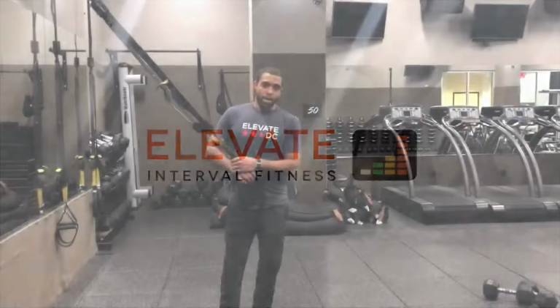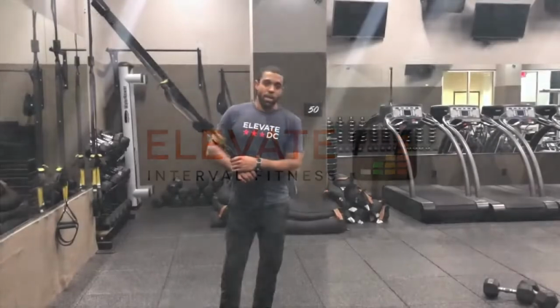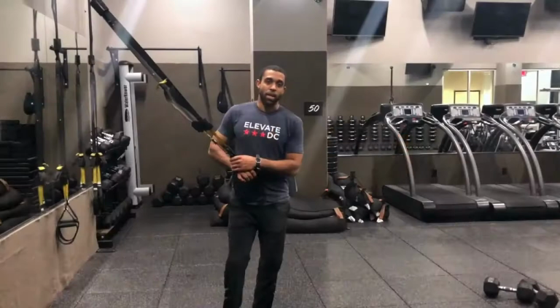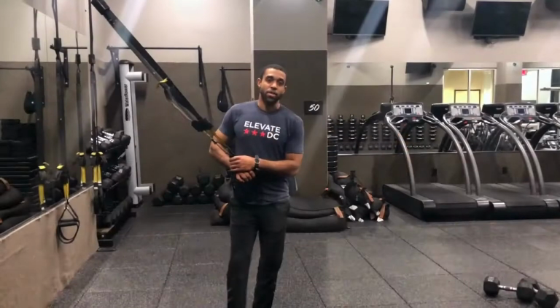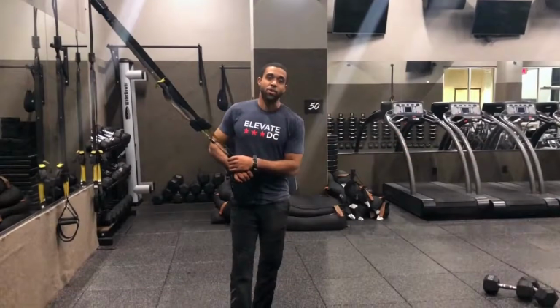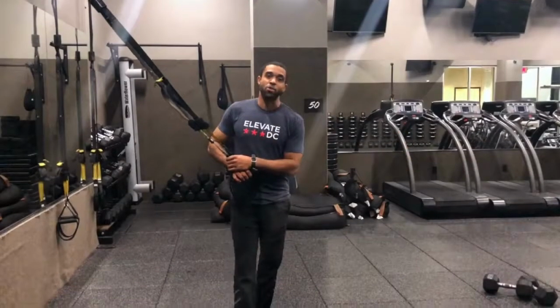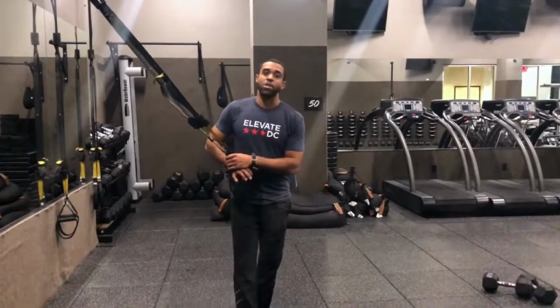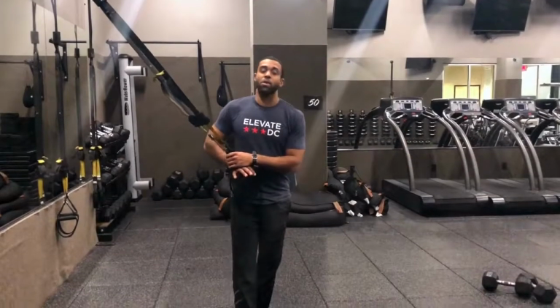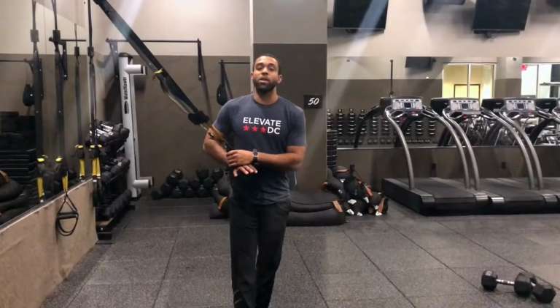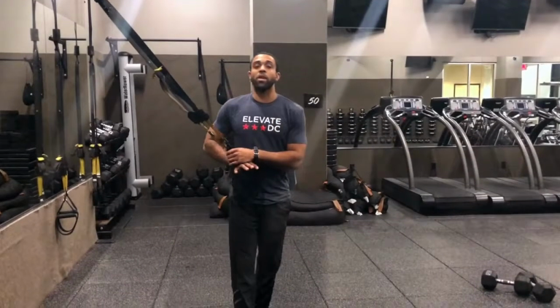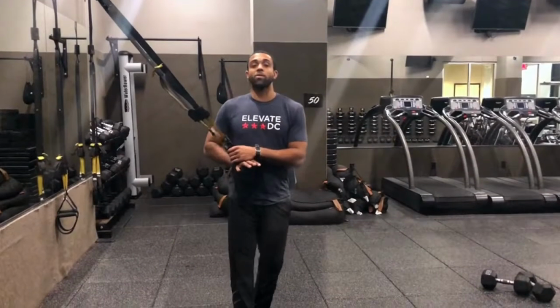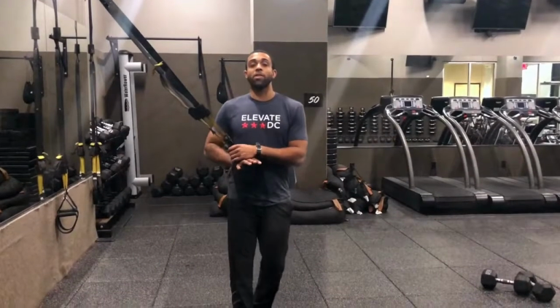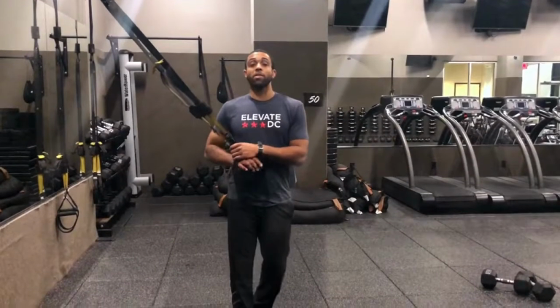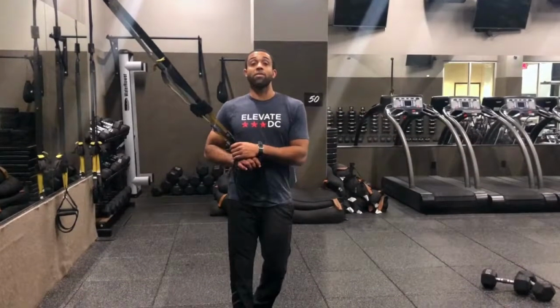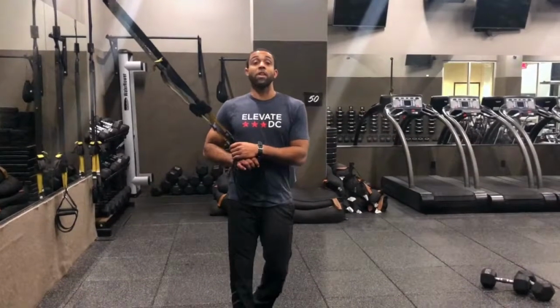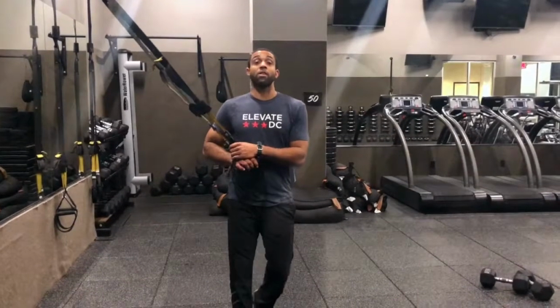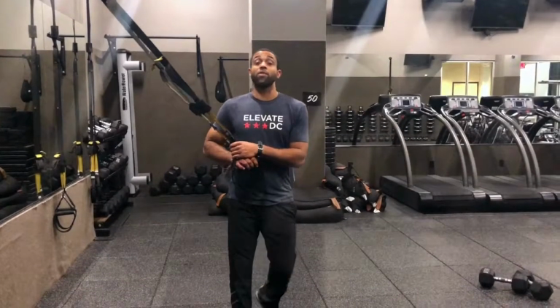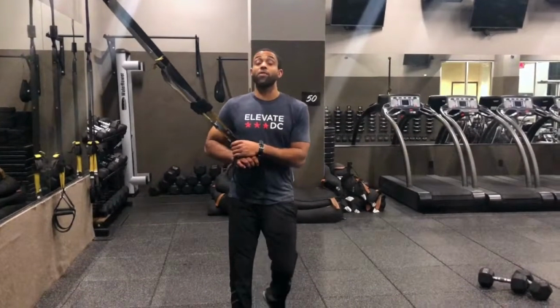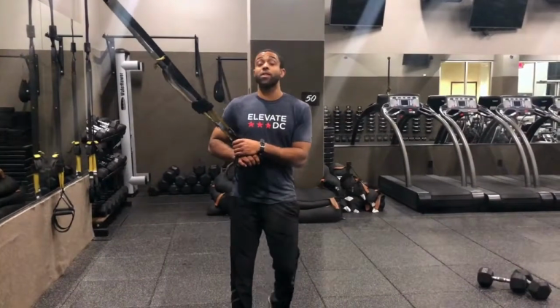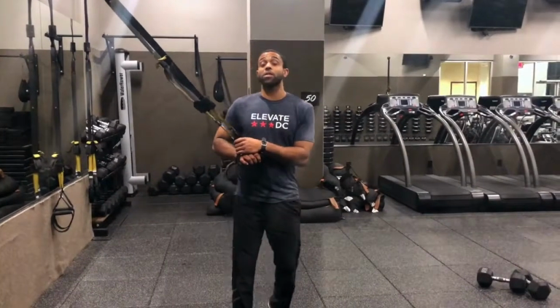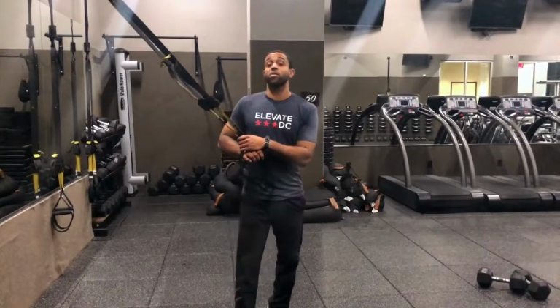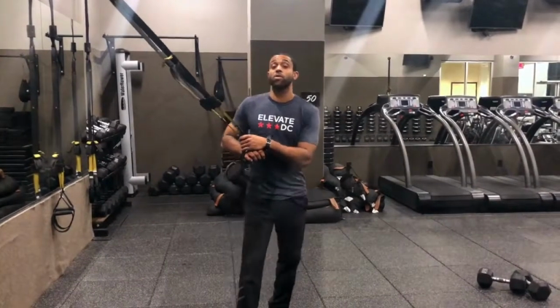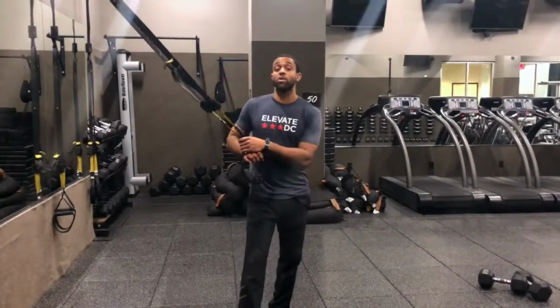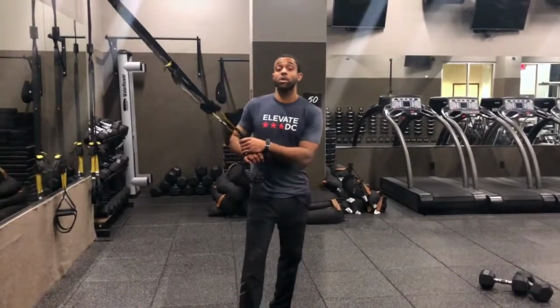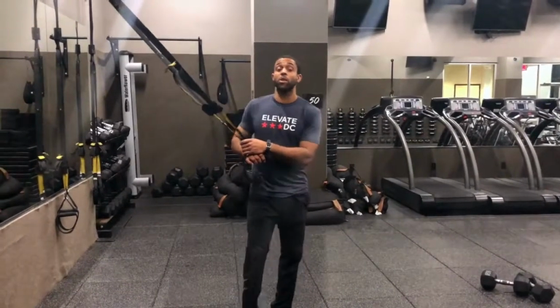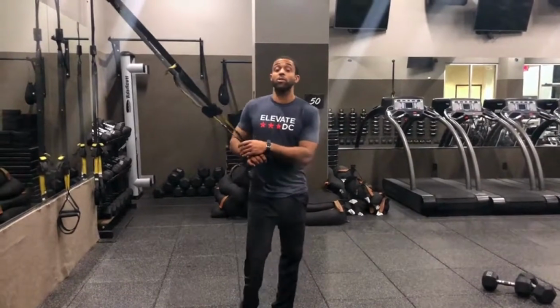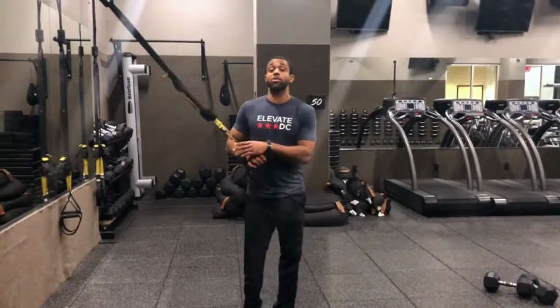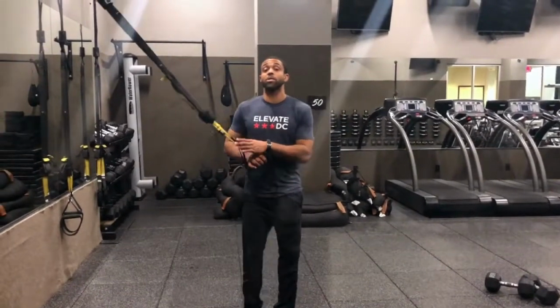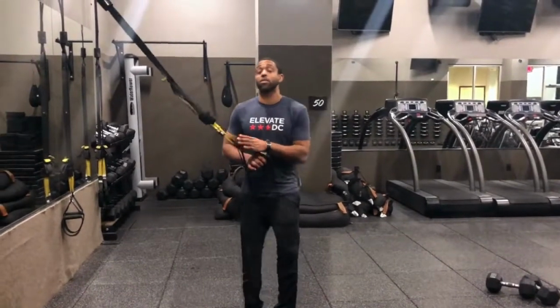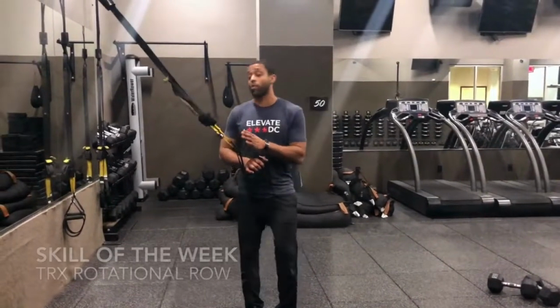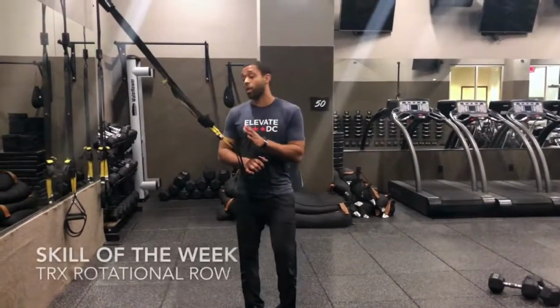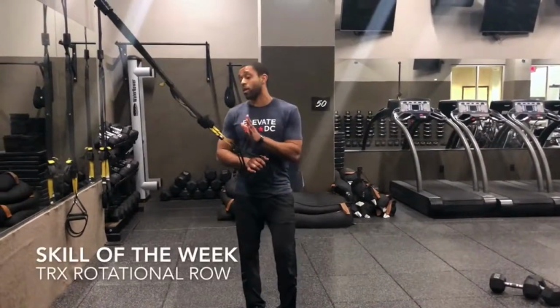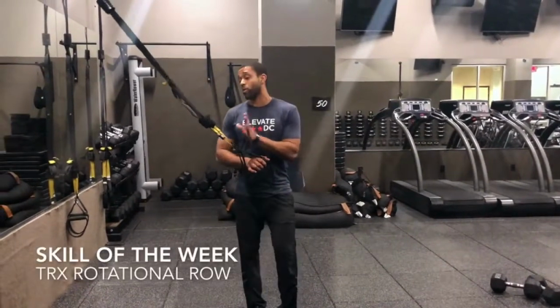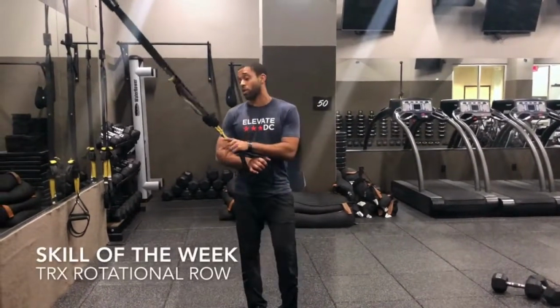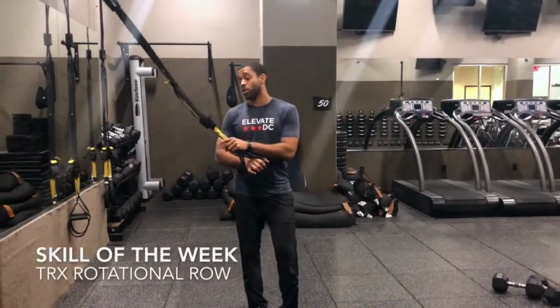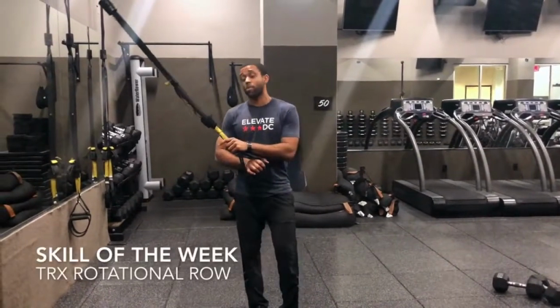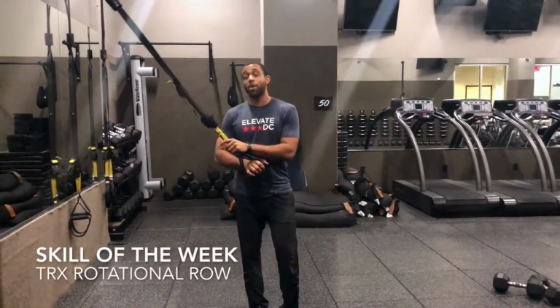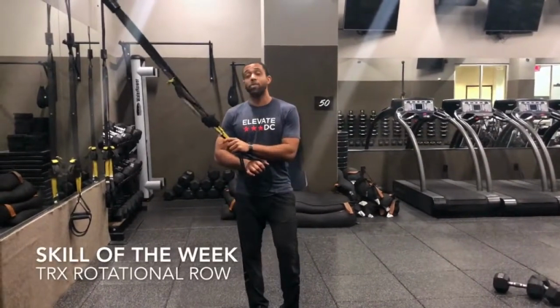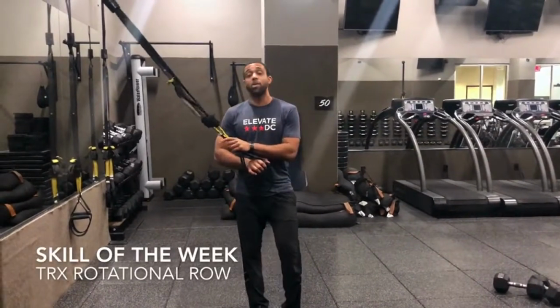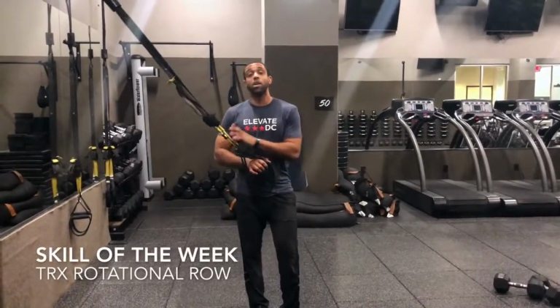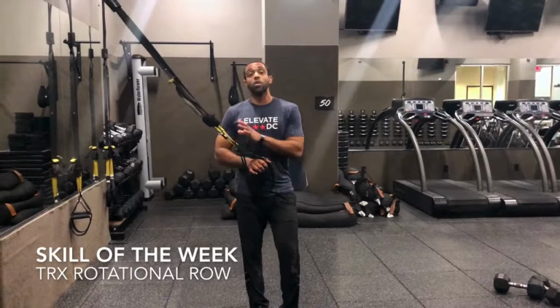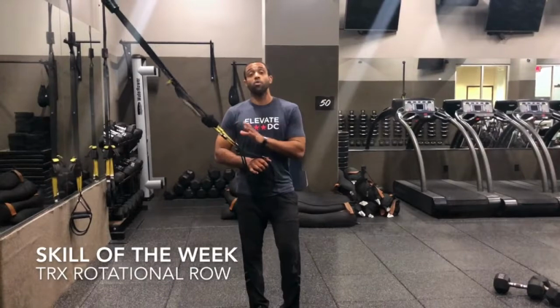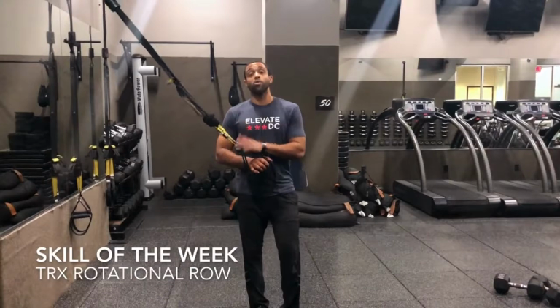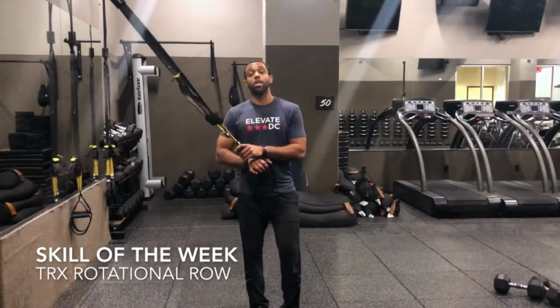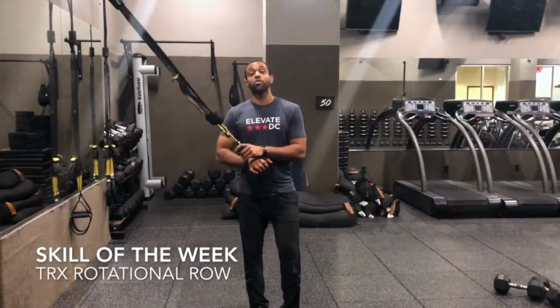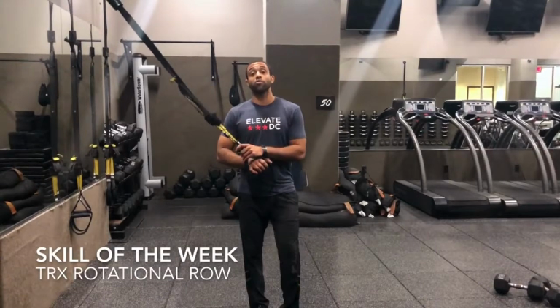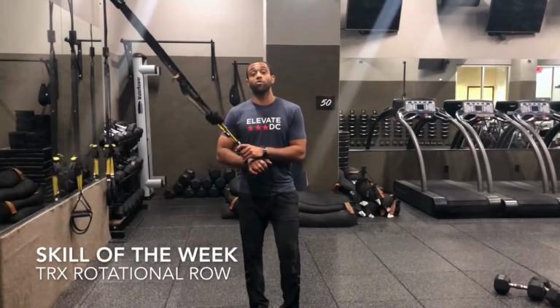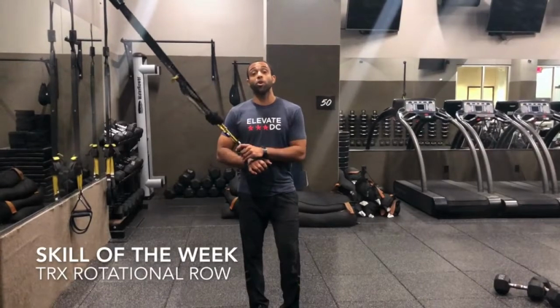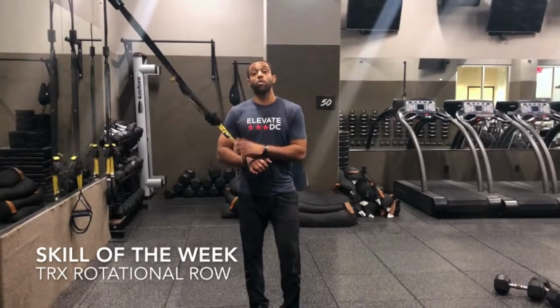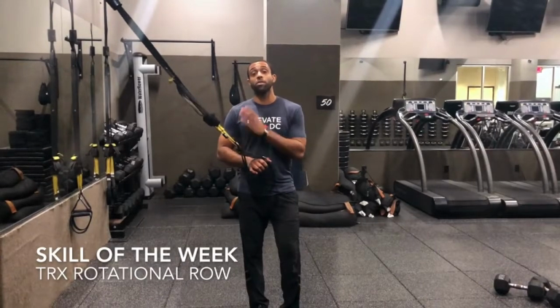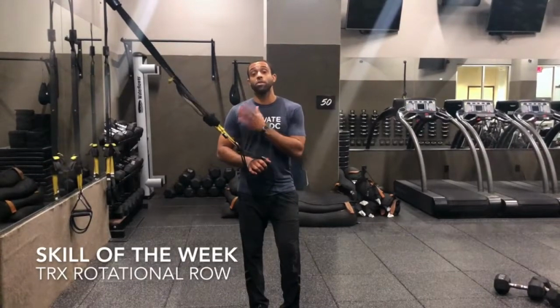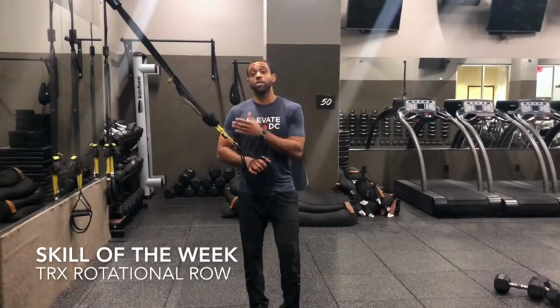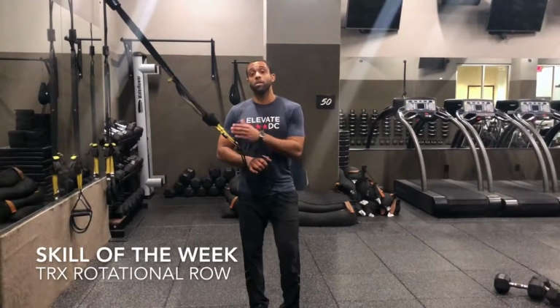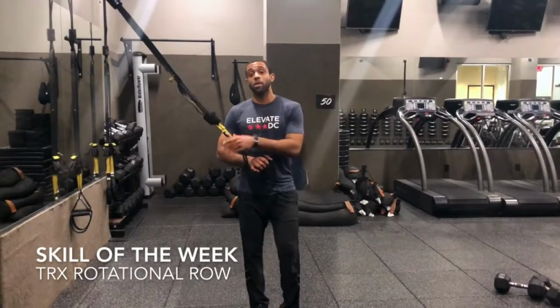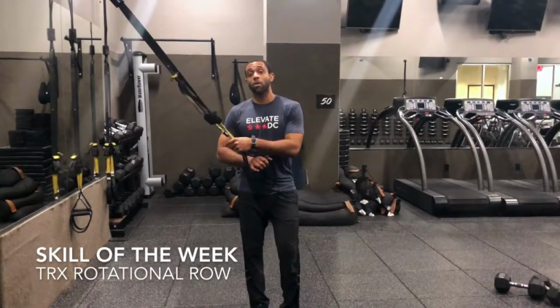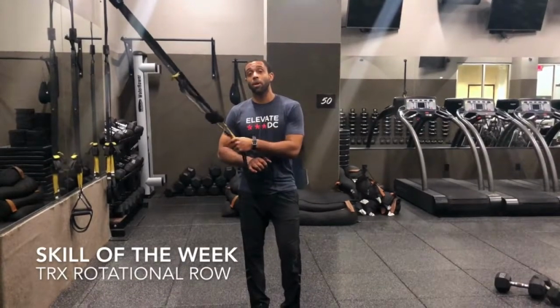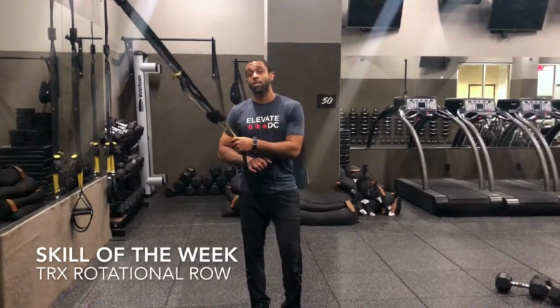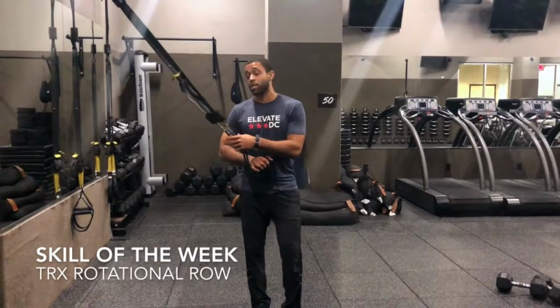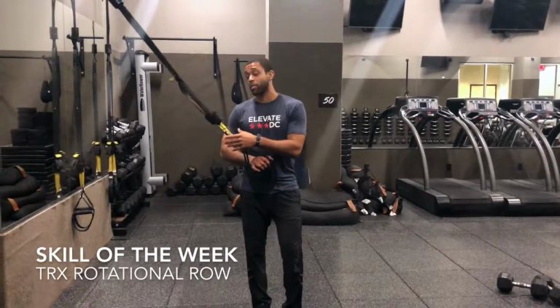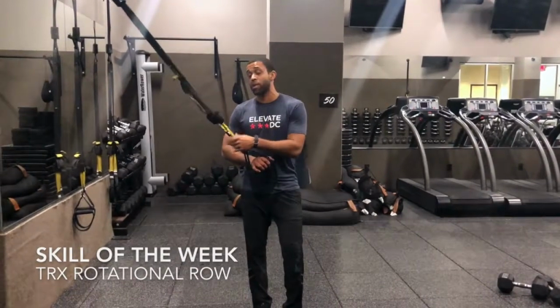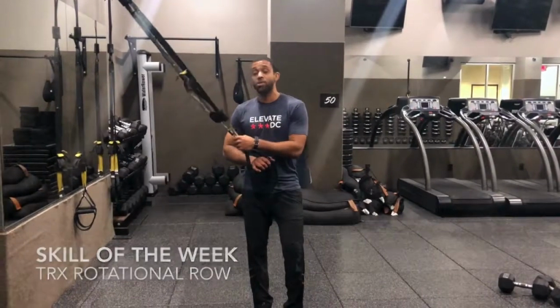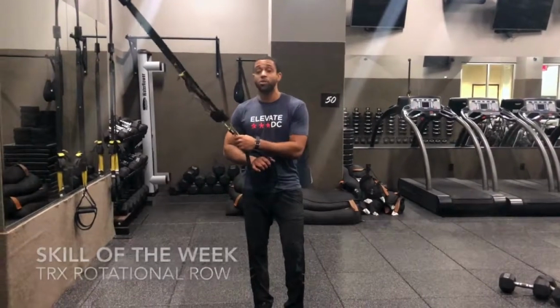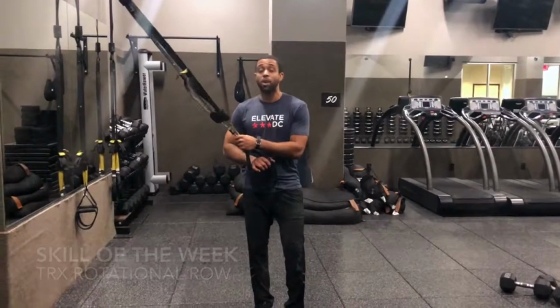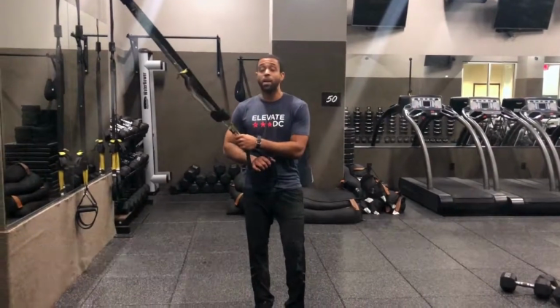Hi guys, Coach Eric here with Elevate Interval Fitness. We're going to talk about your skill of the week: the rotational row using the TRX suspension strap.